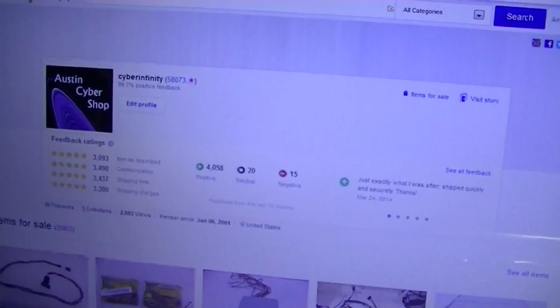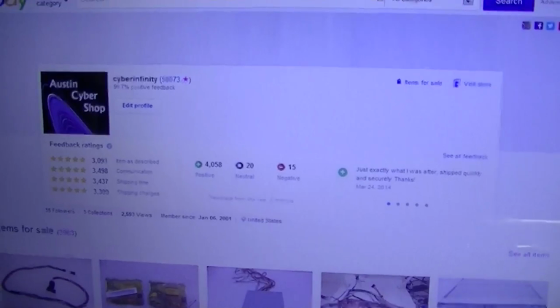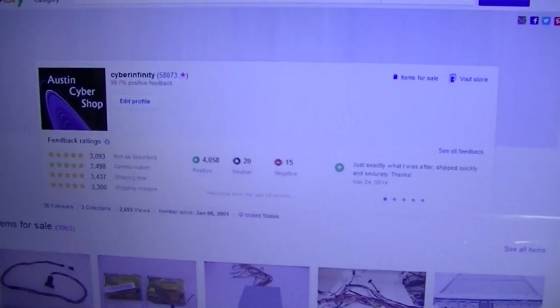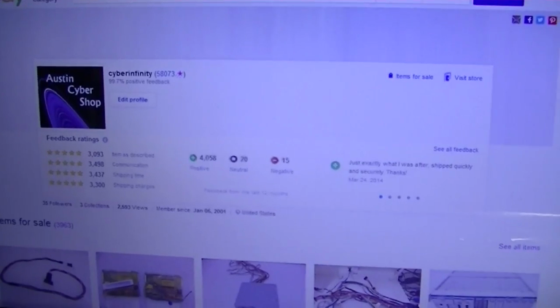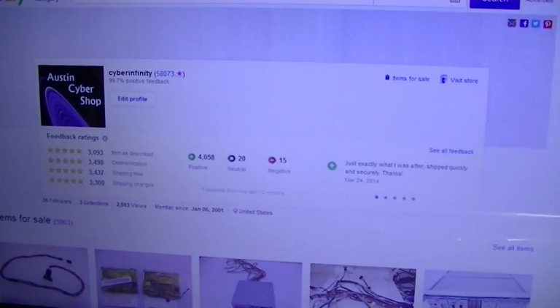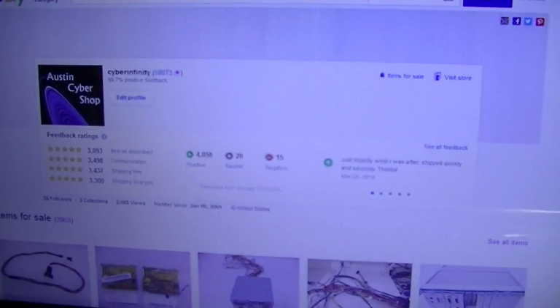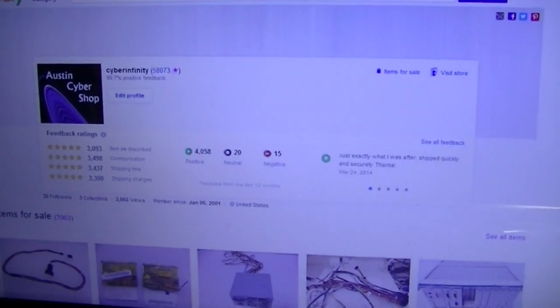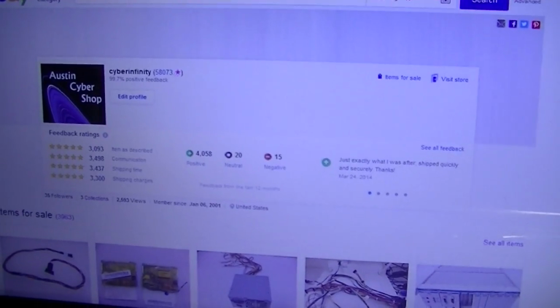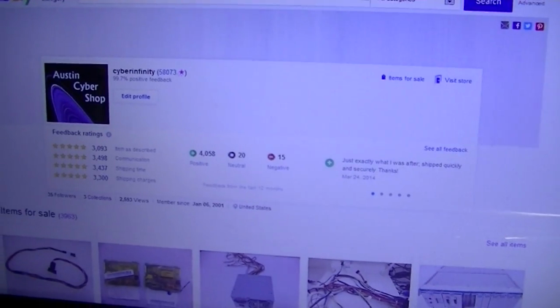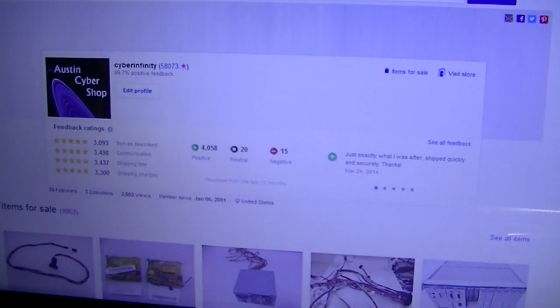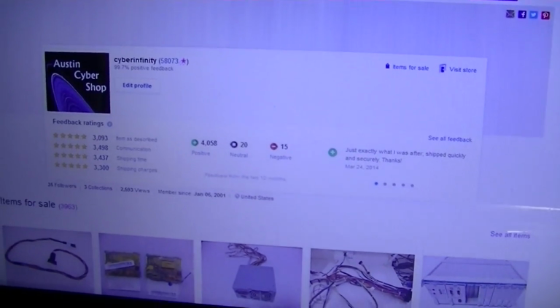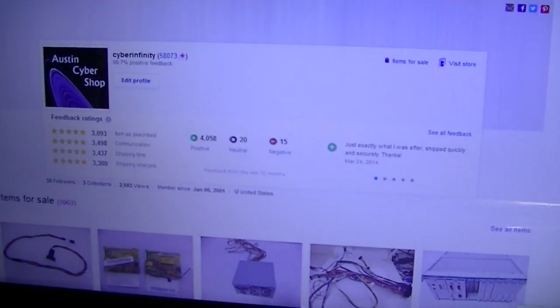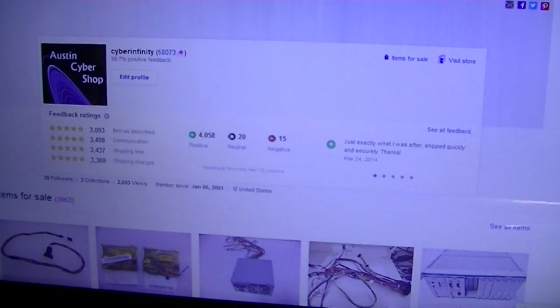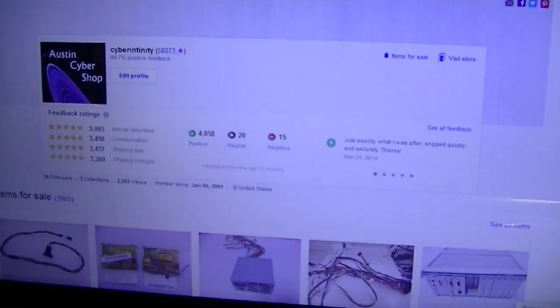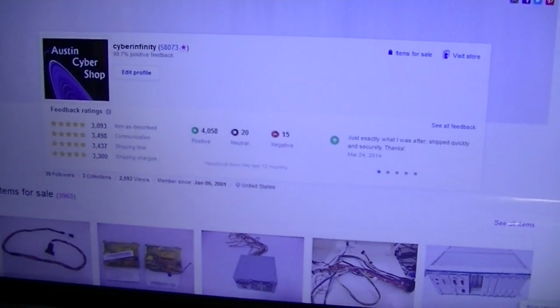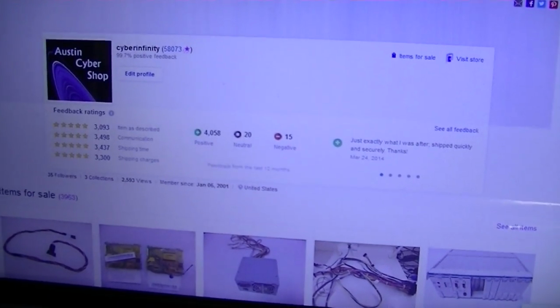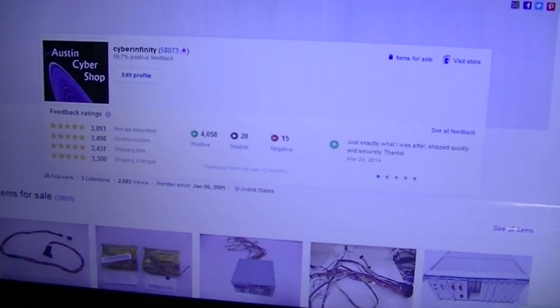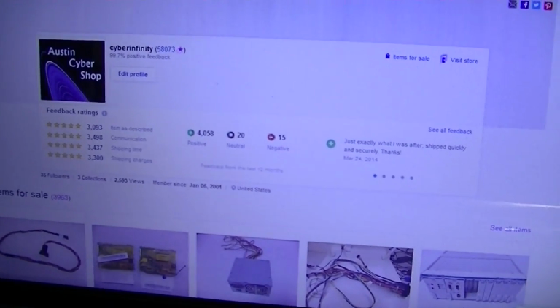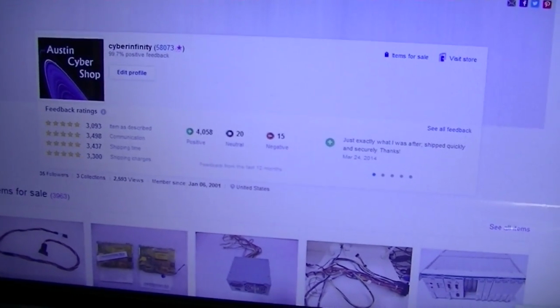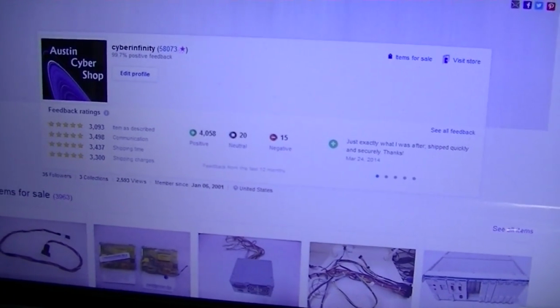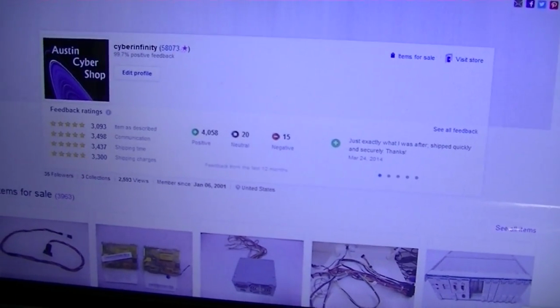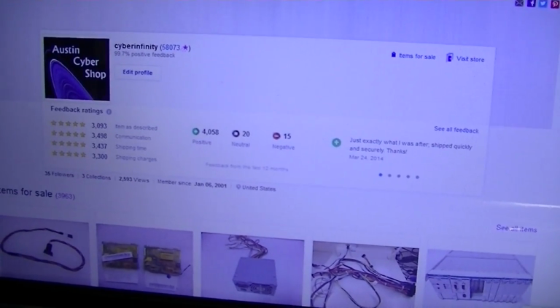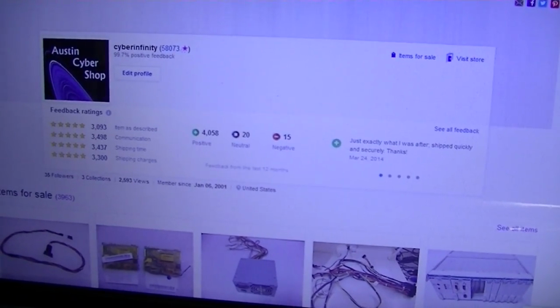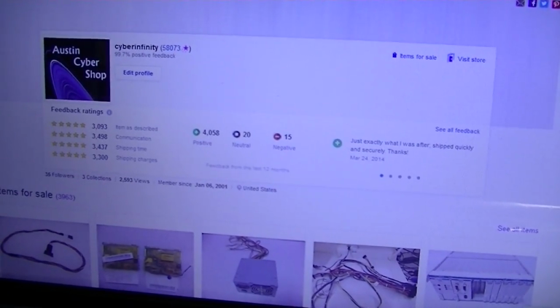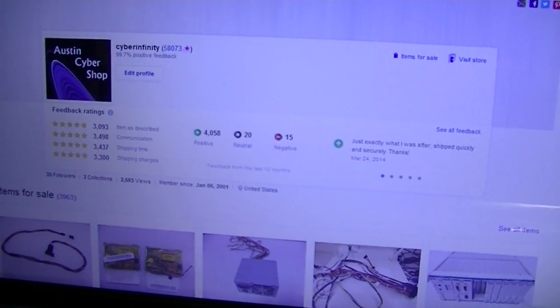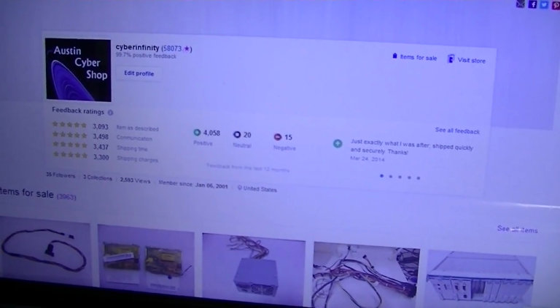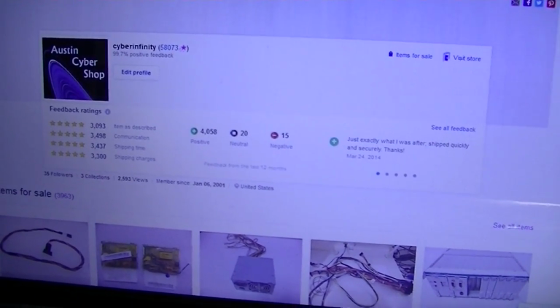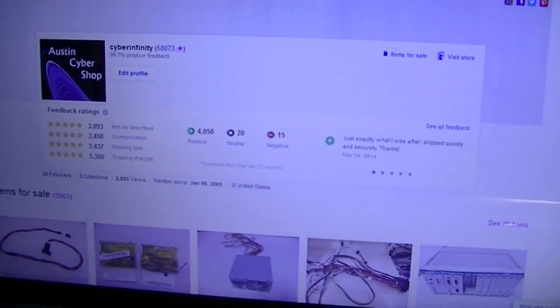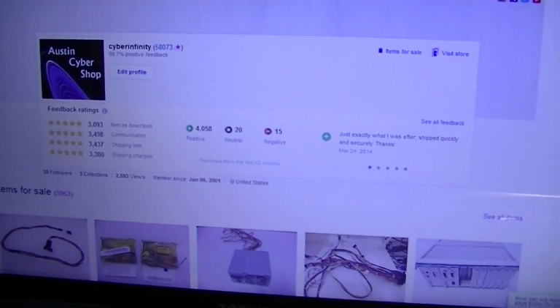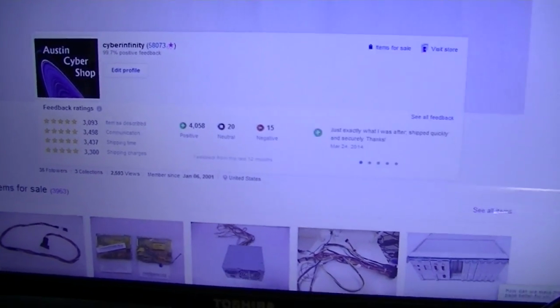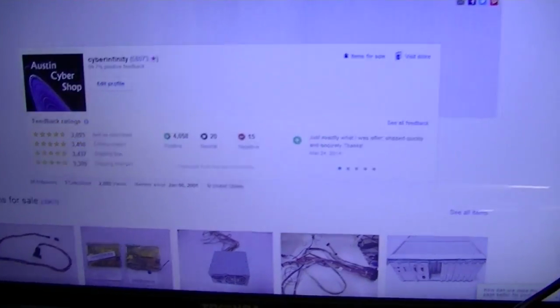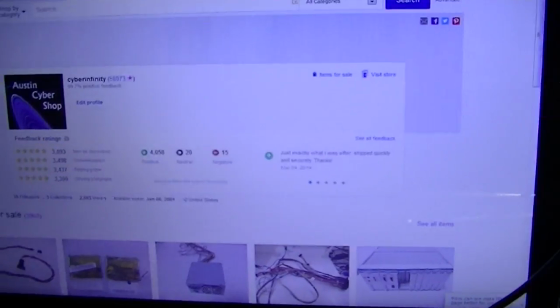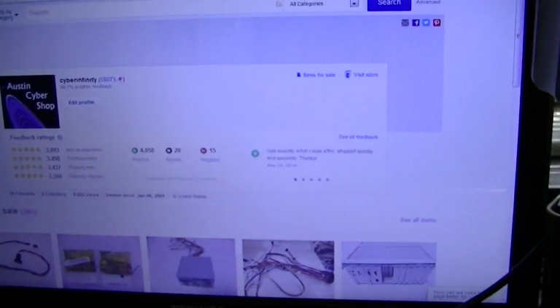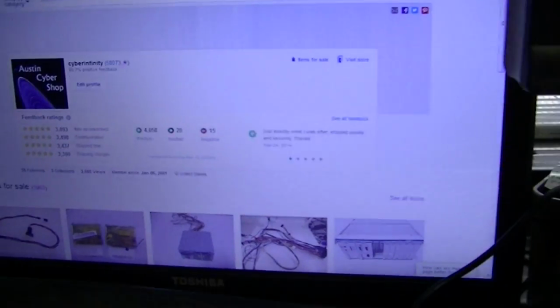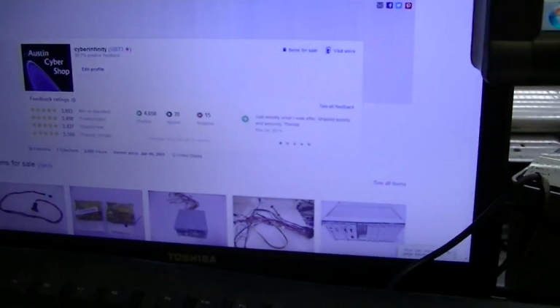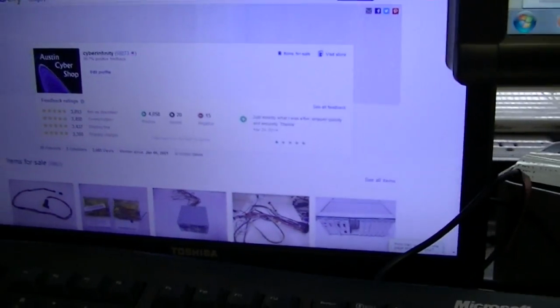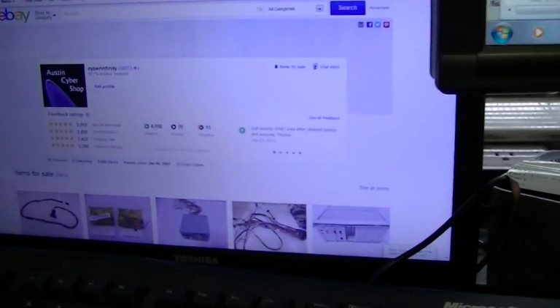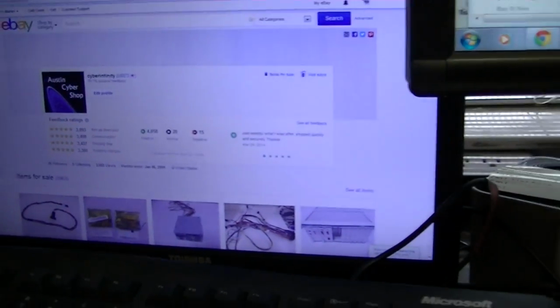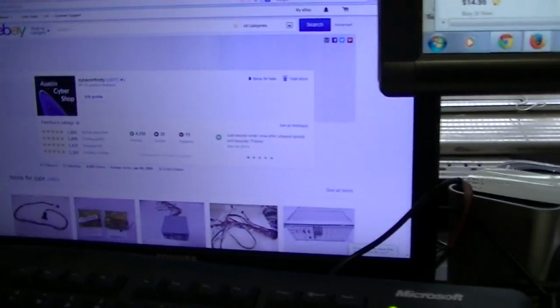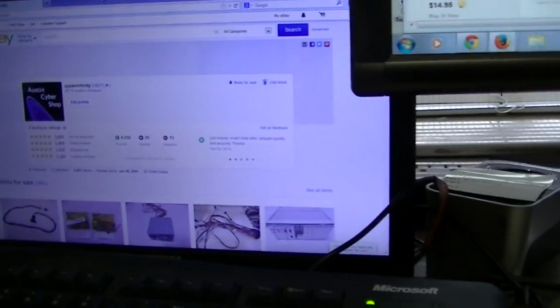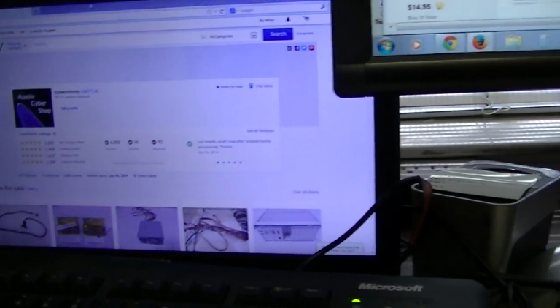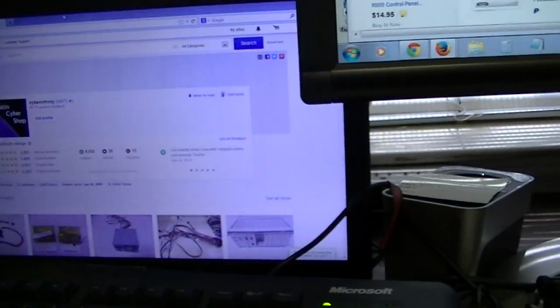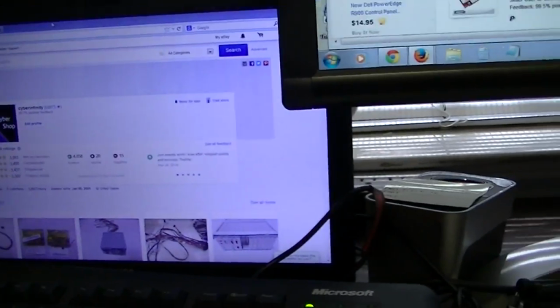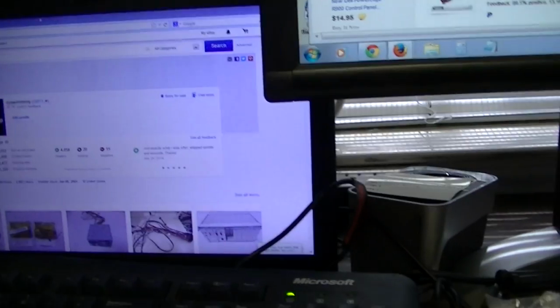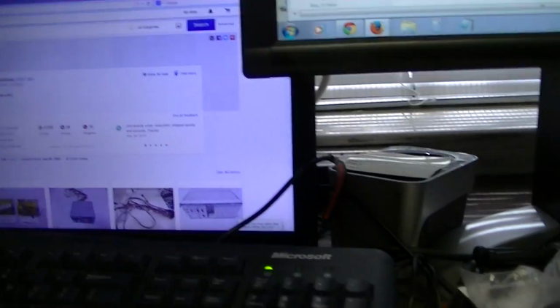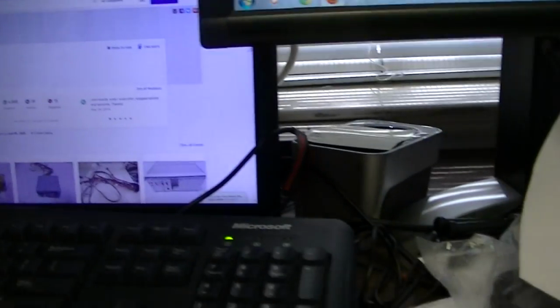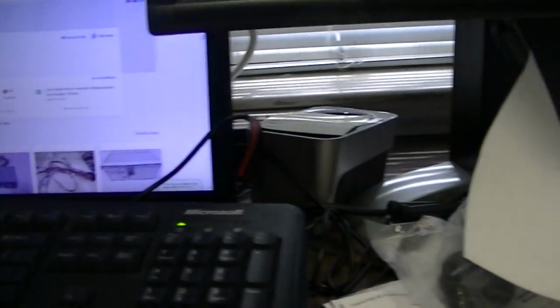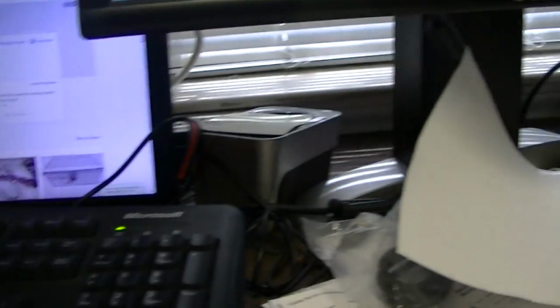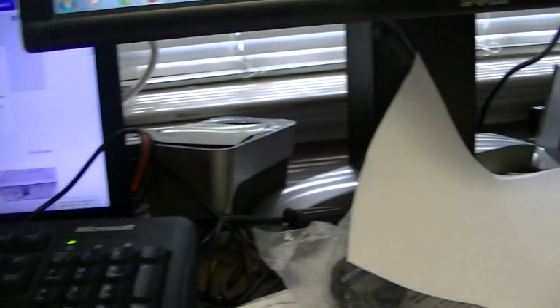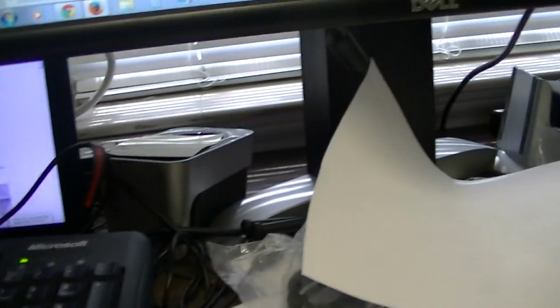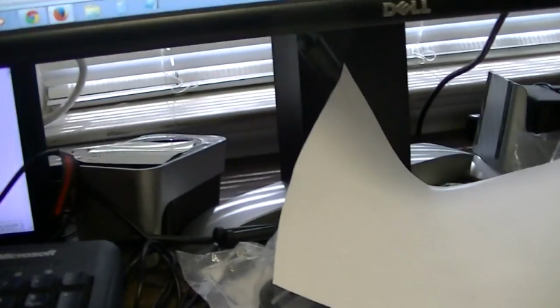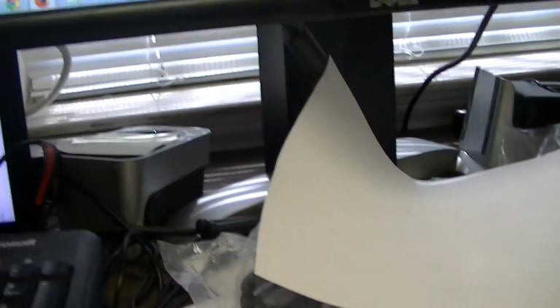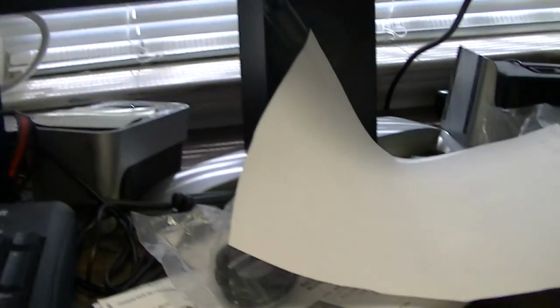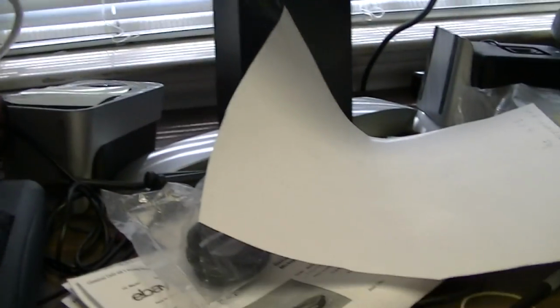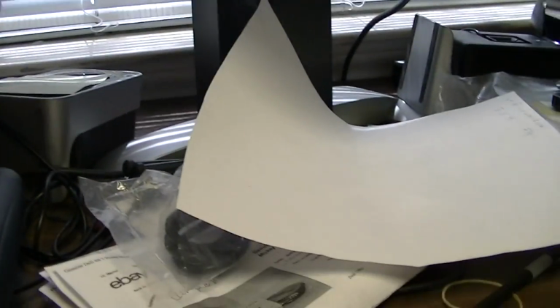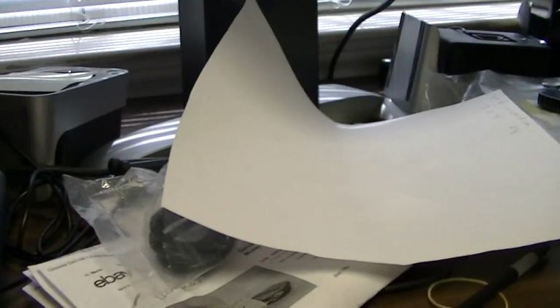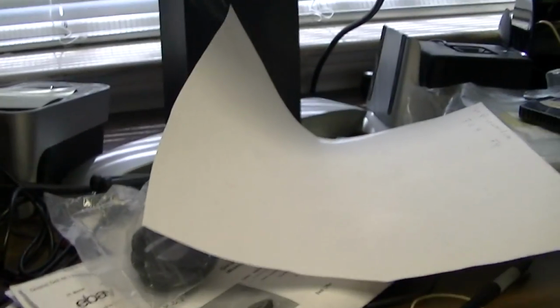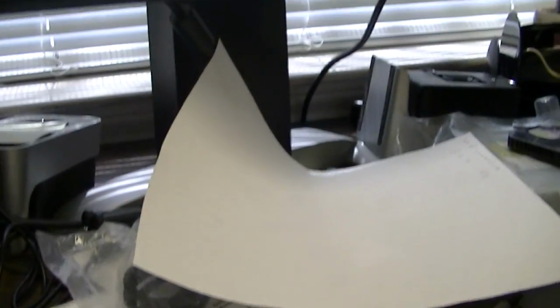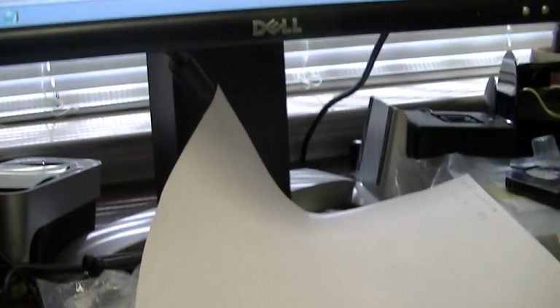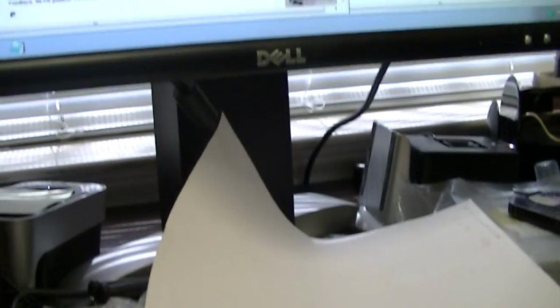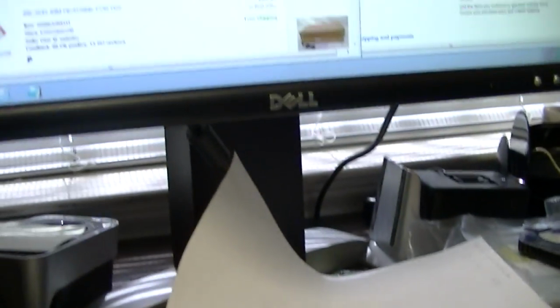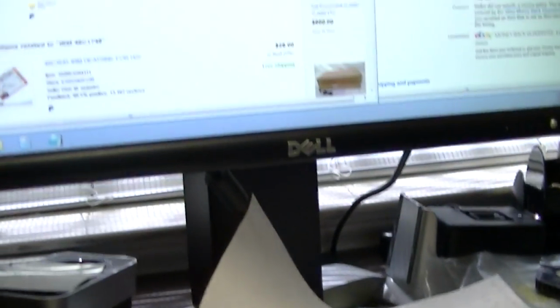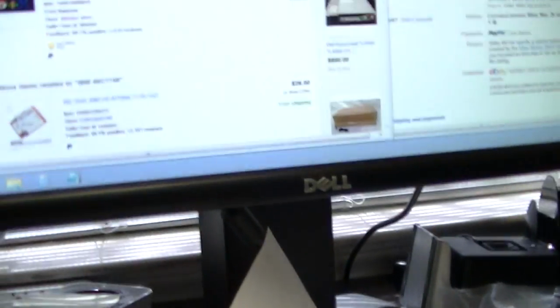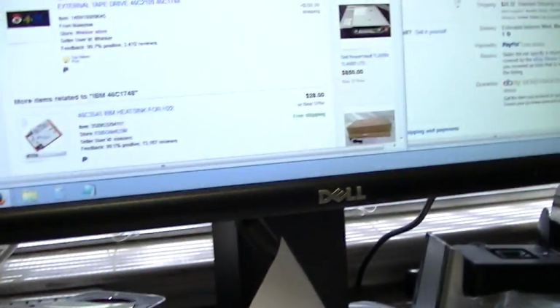Hello everybody, welcome to Austin Cybershop. Today is Monday, March 24th, 2014.